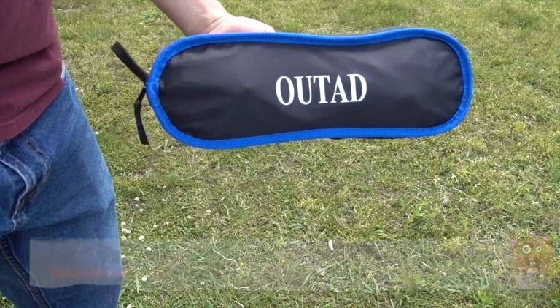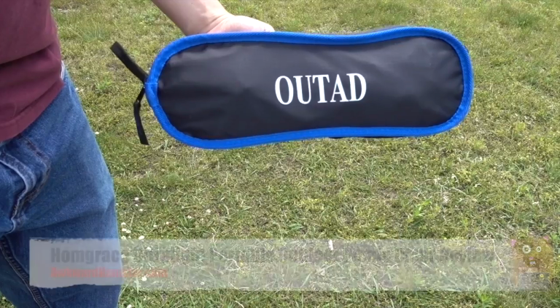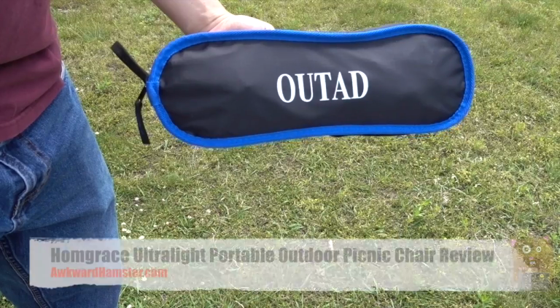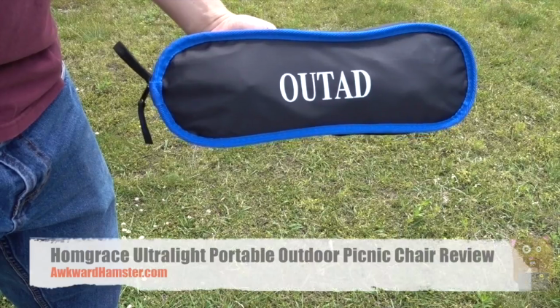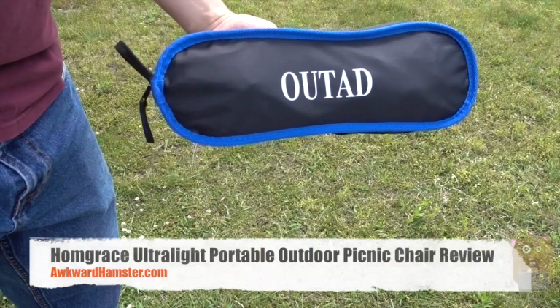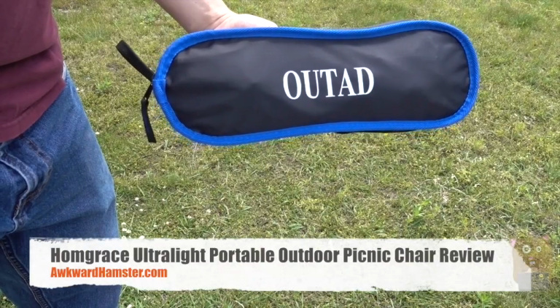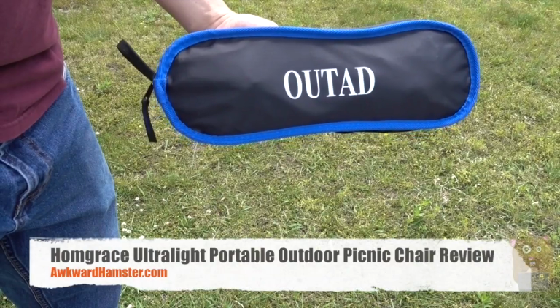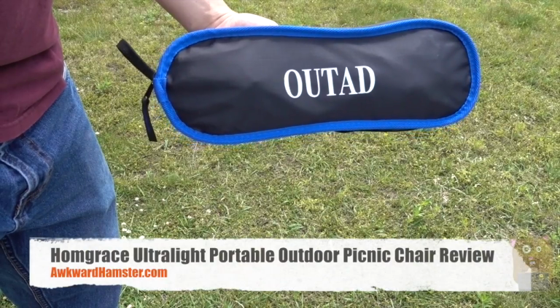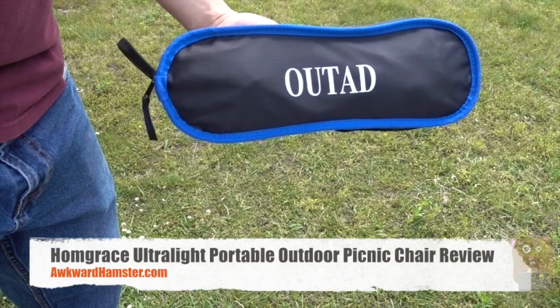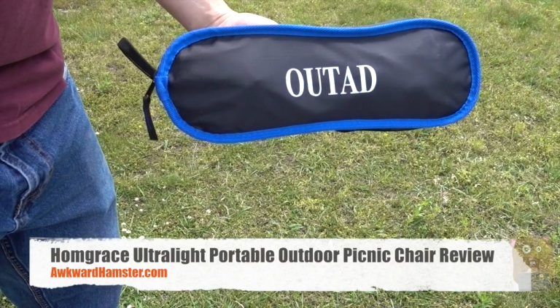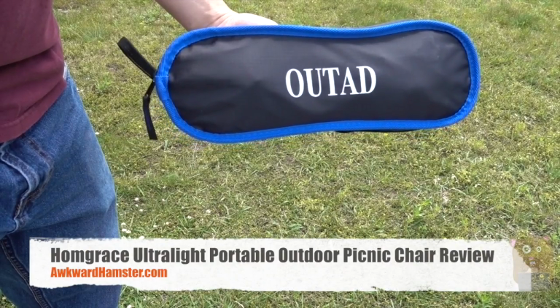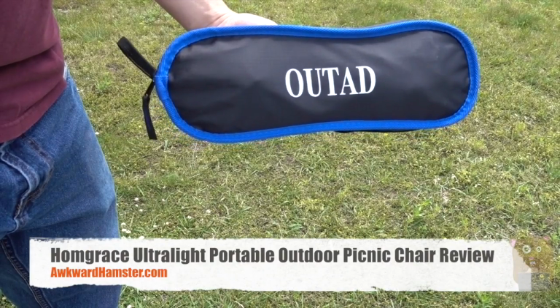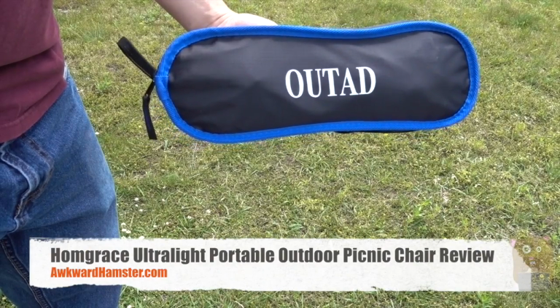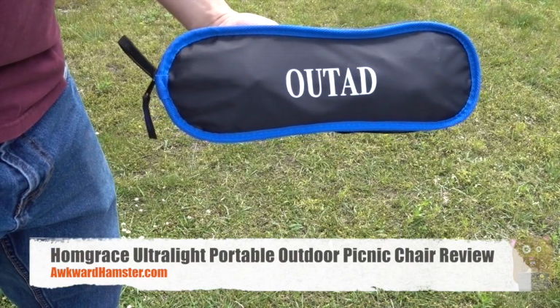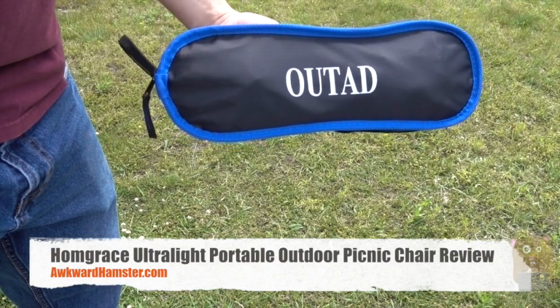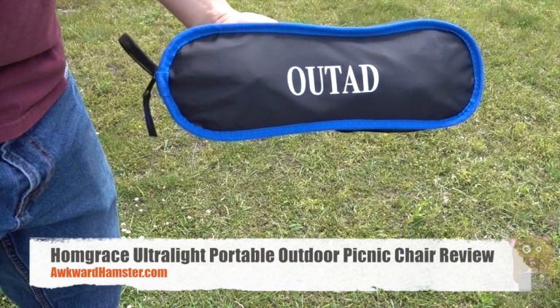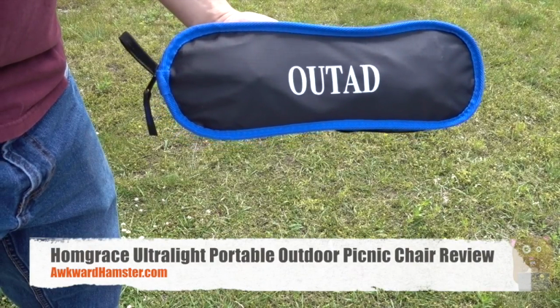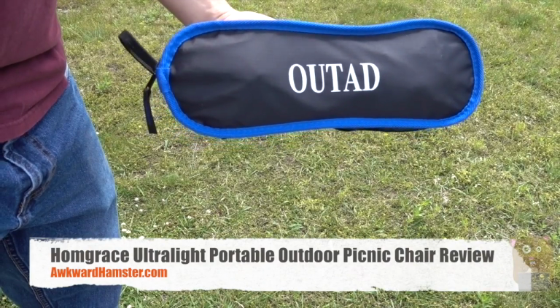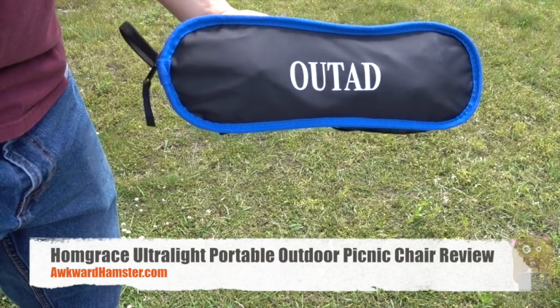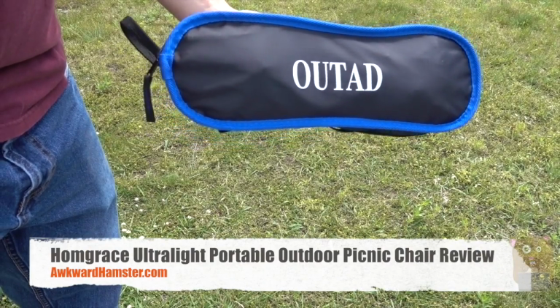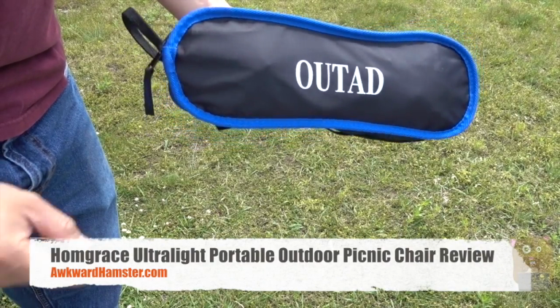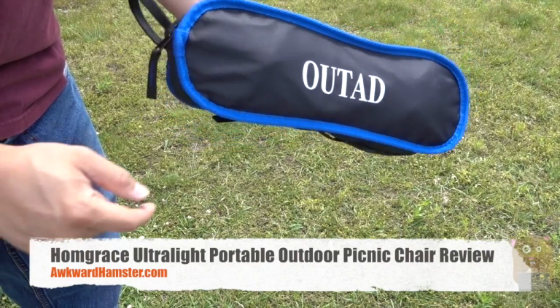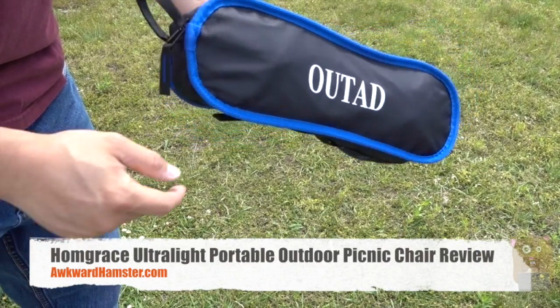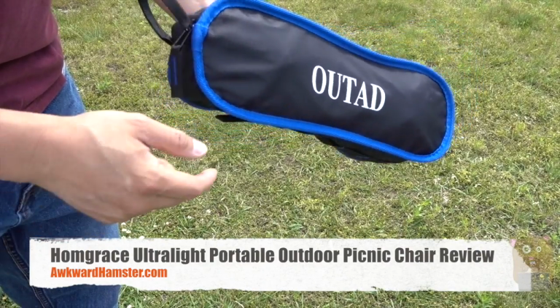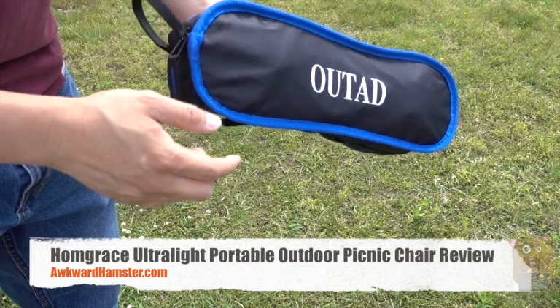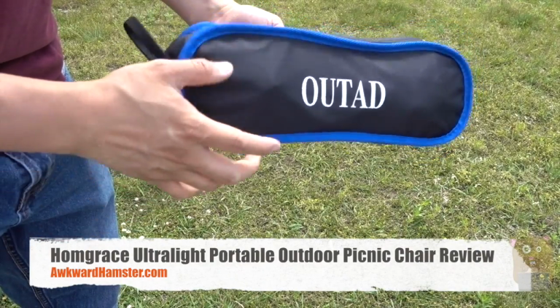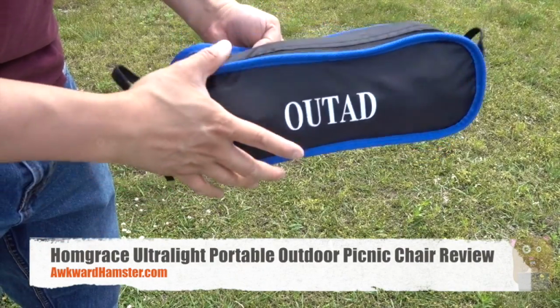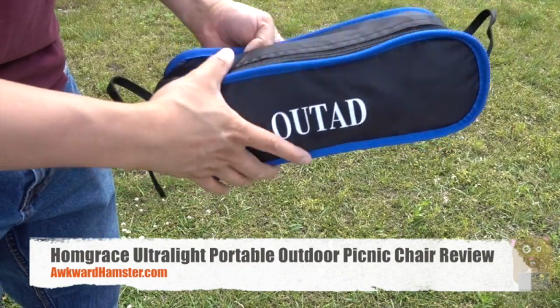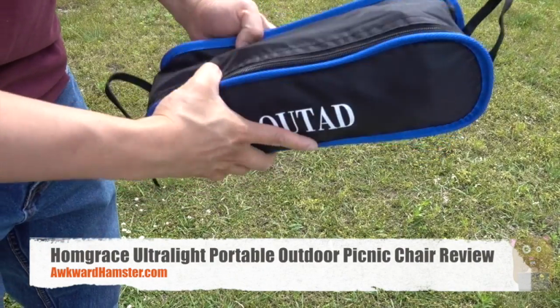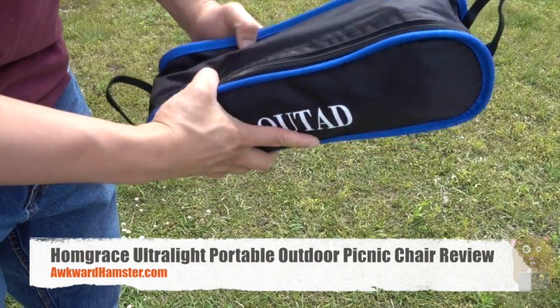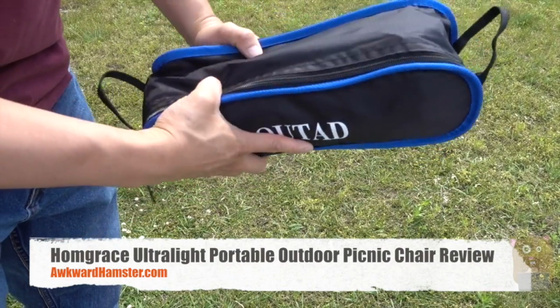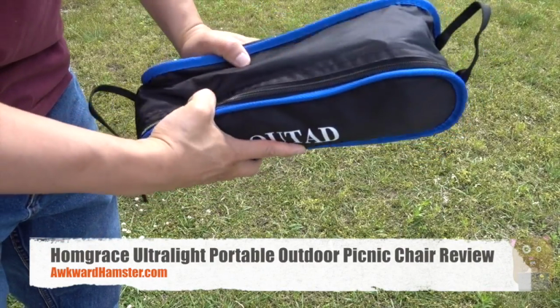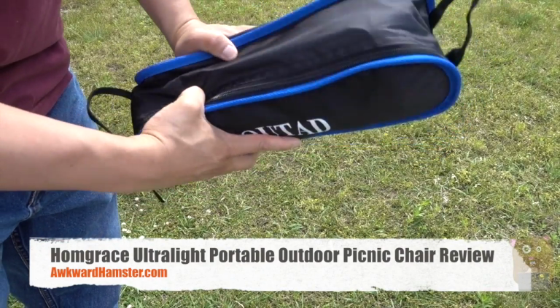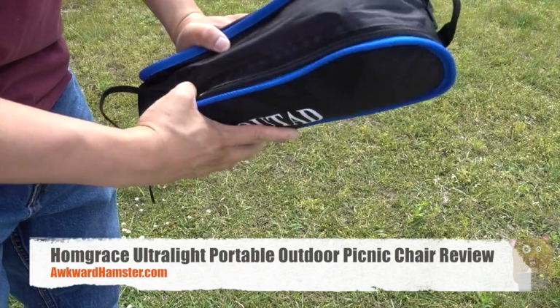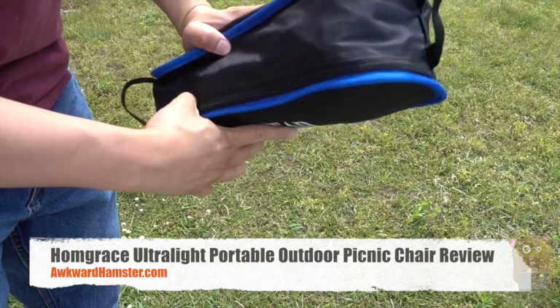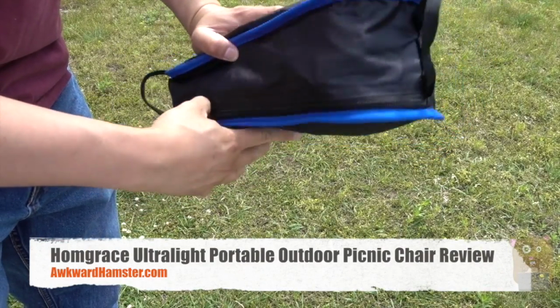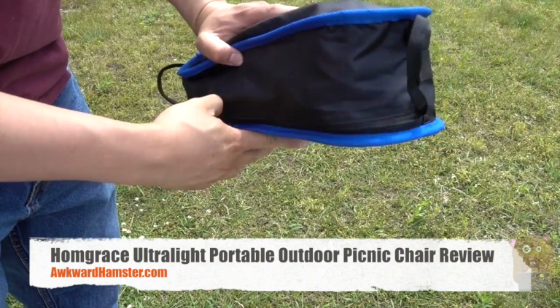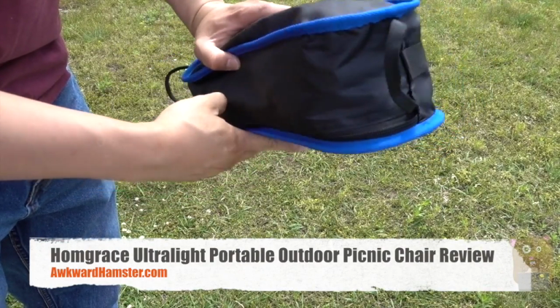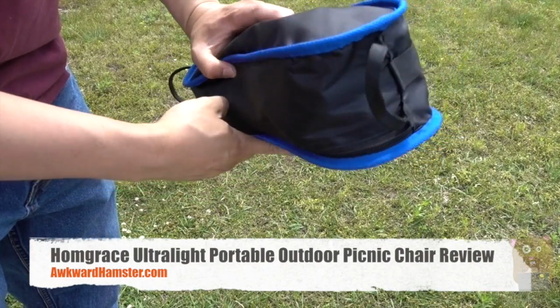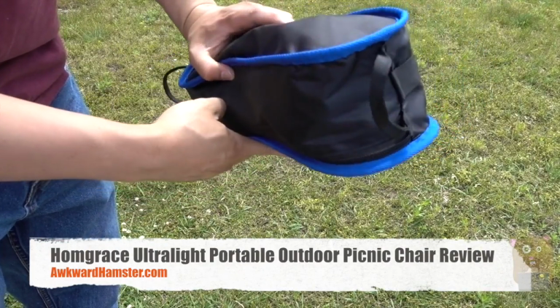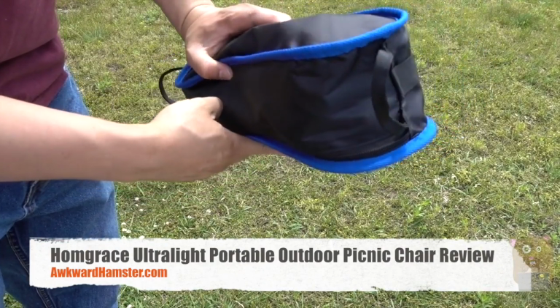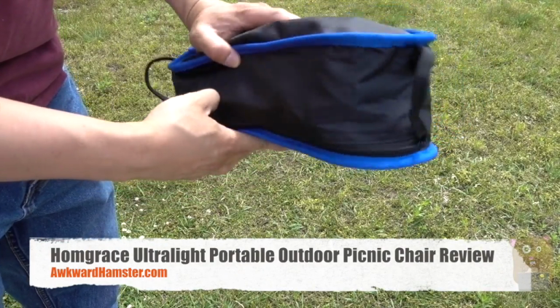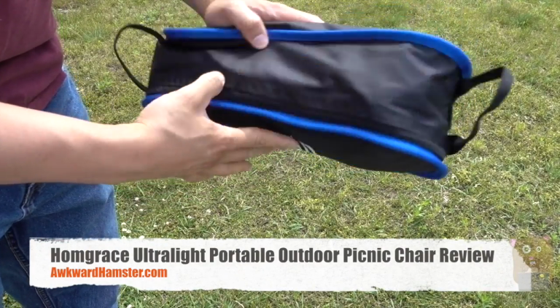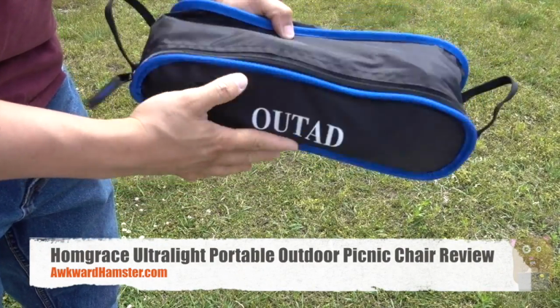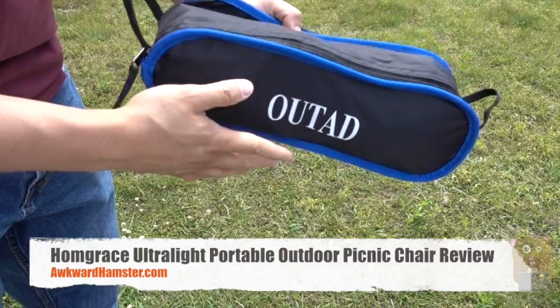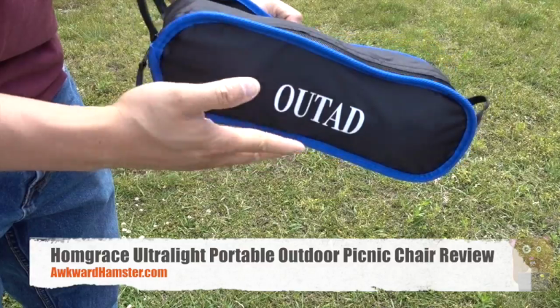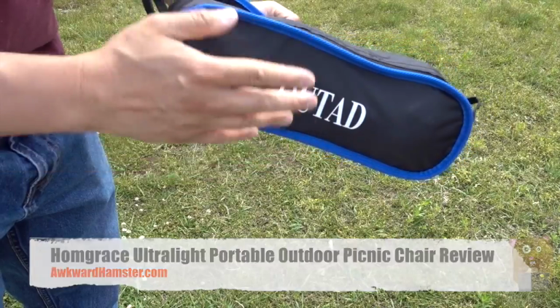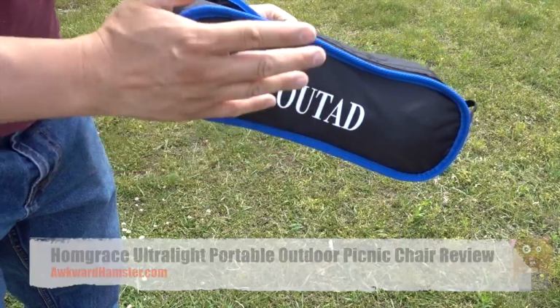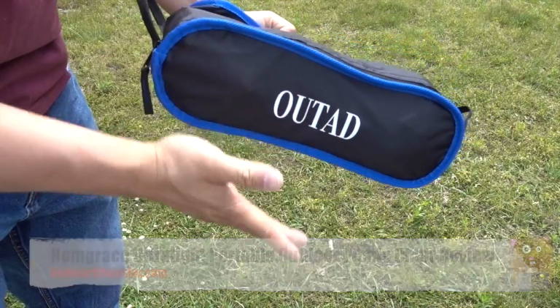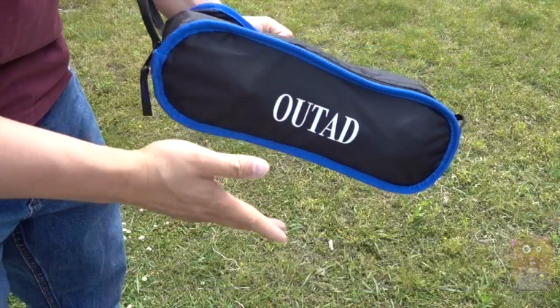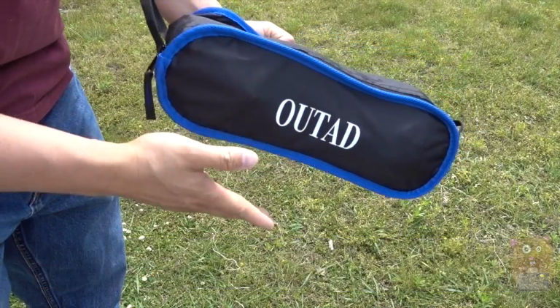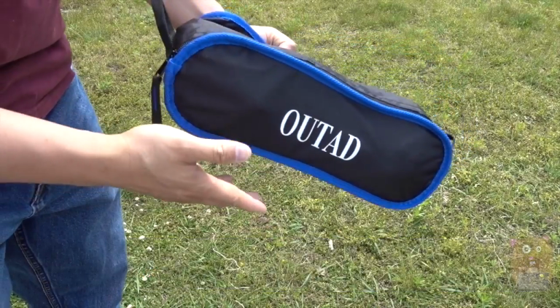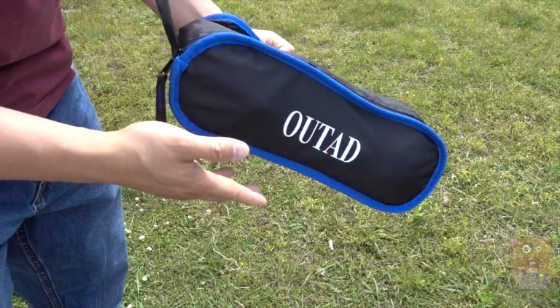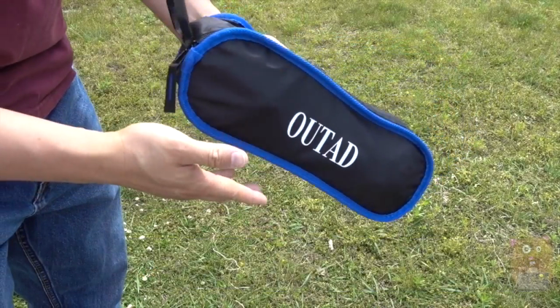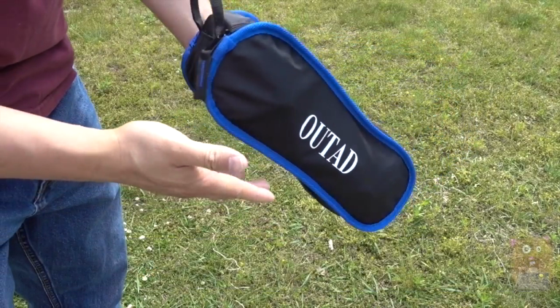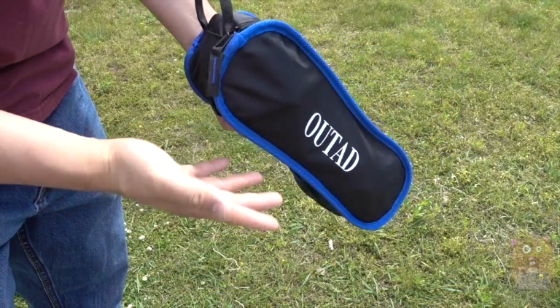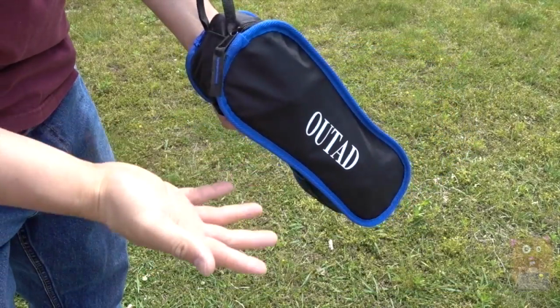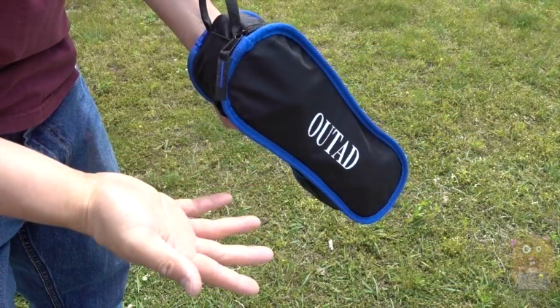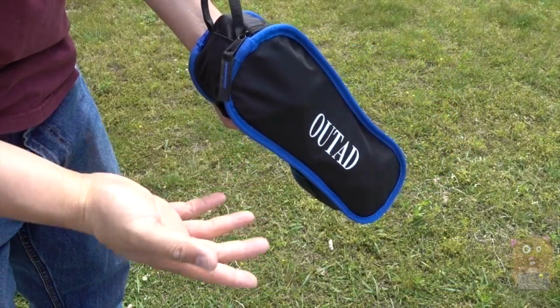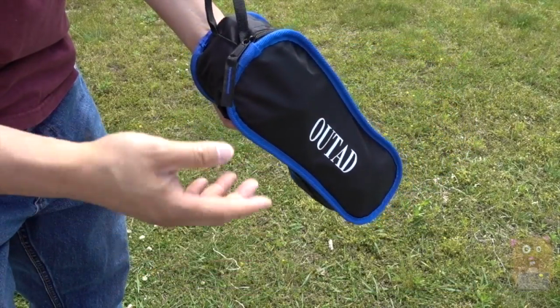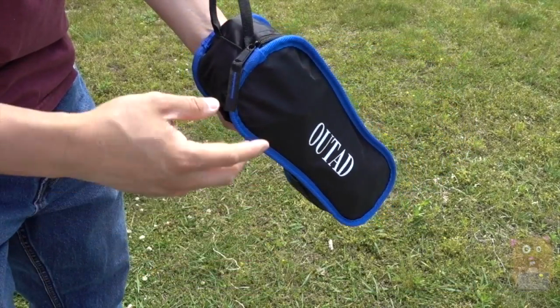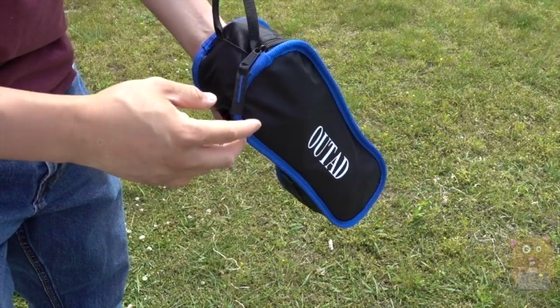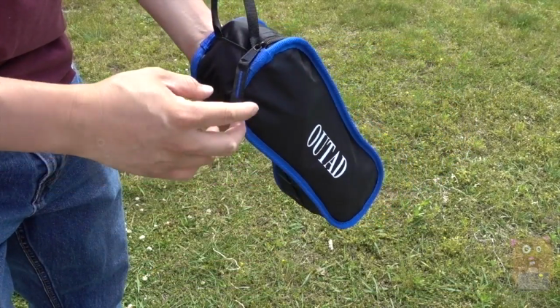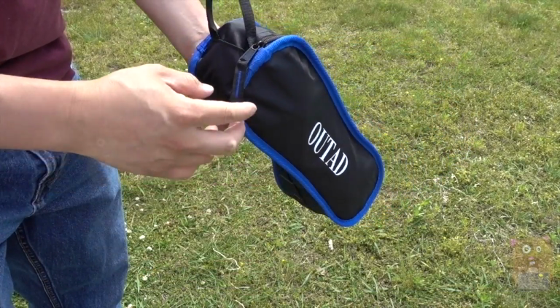Hi, welcome to Go Hamster. Today I'll be reviewing this Homgrace ultralight portable chair. This is great for picnics, camping, and fishing.